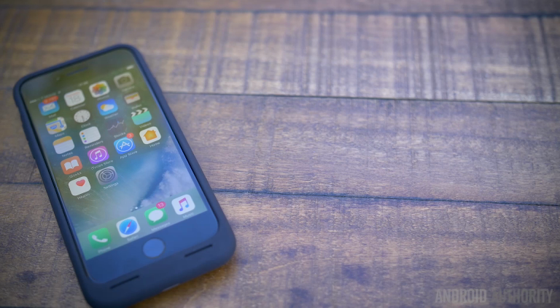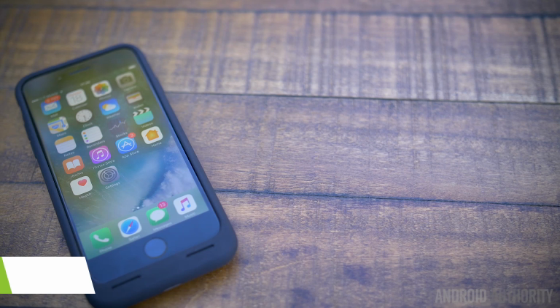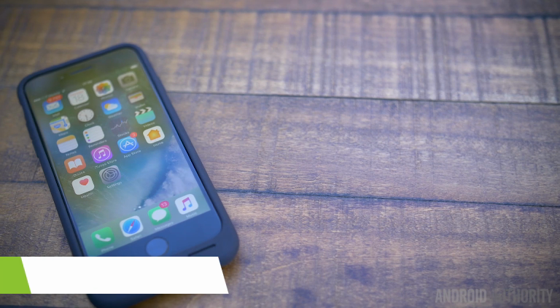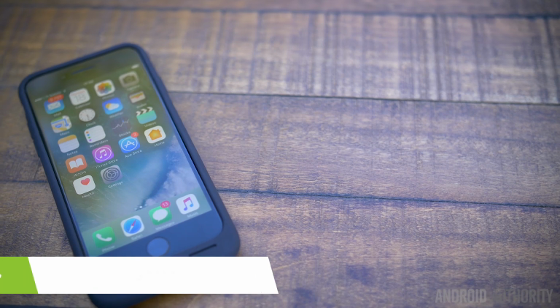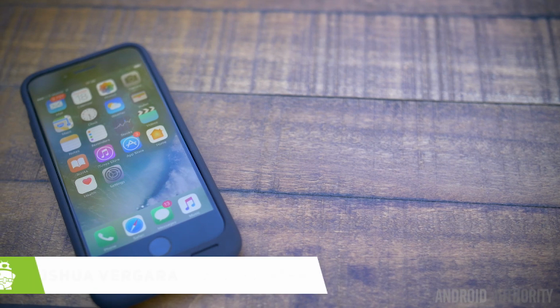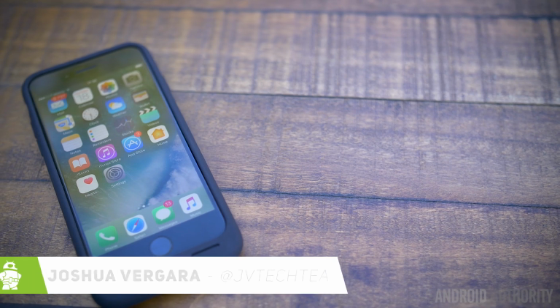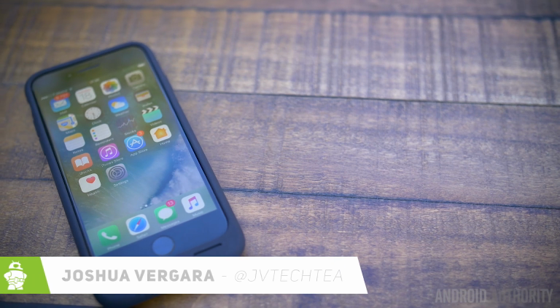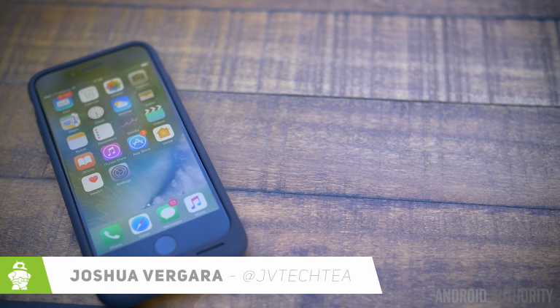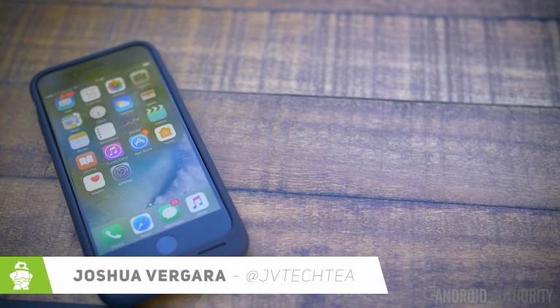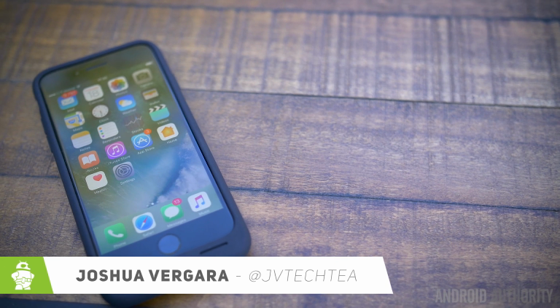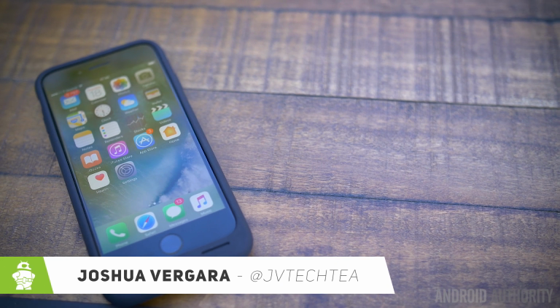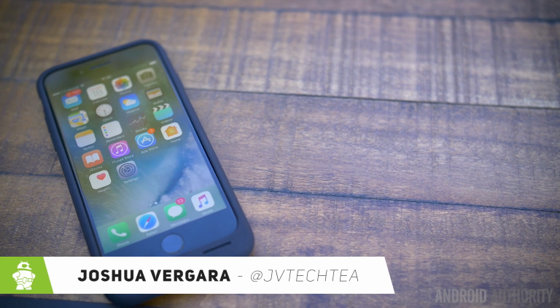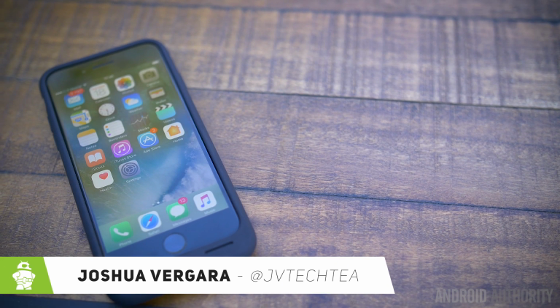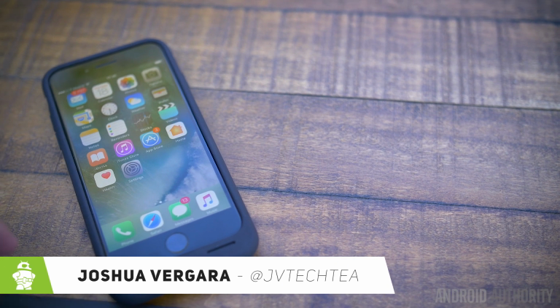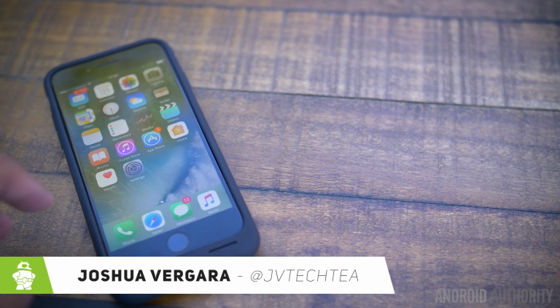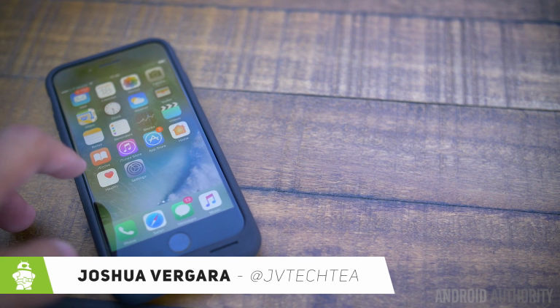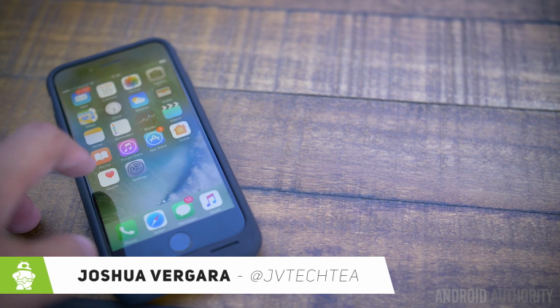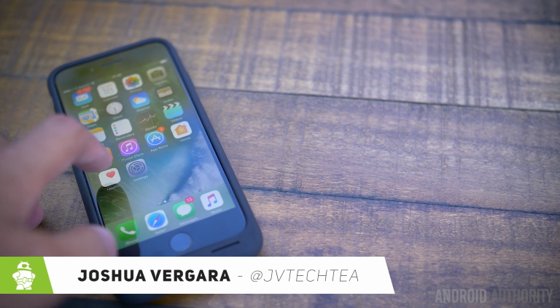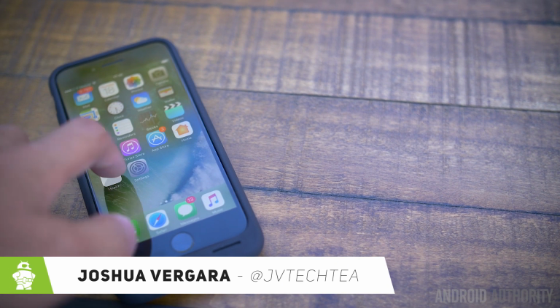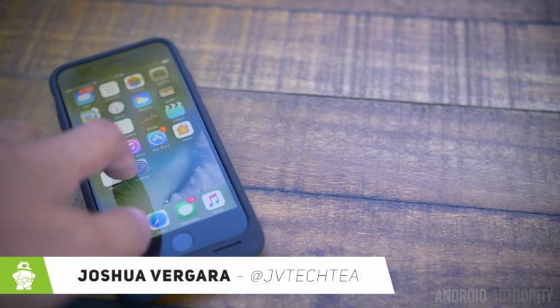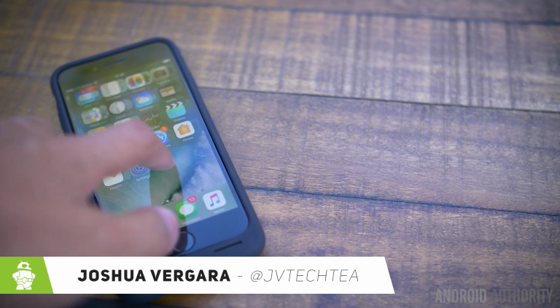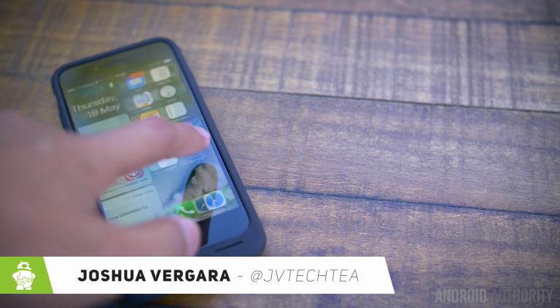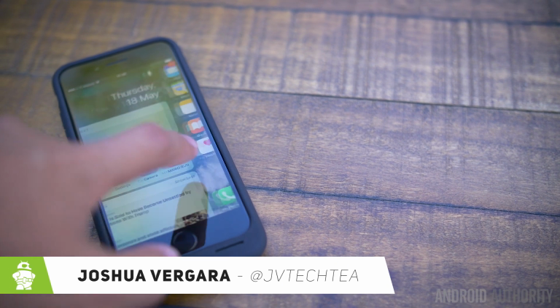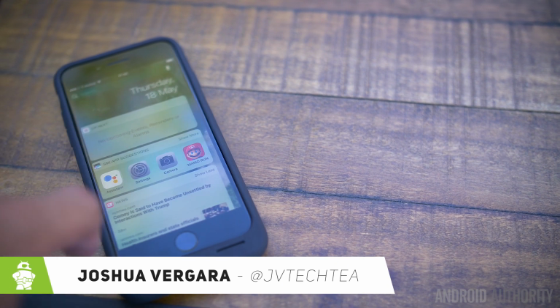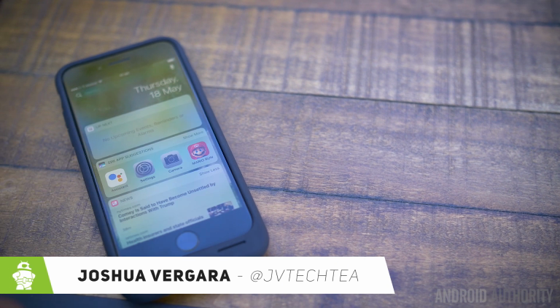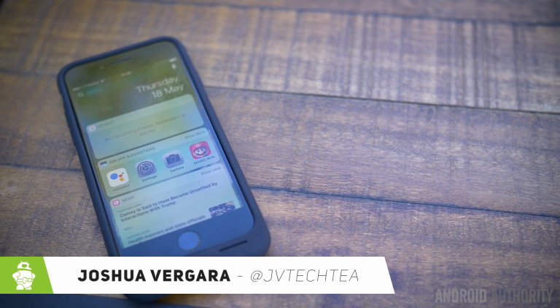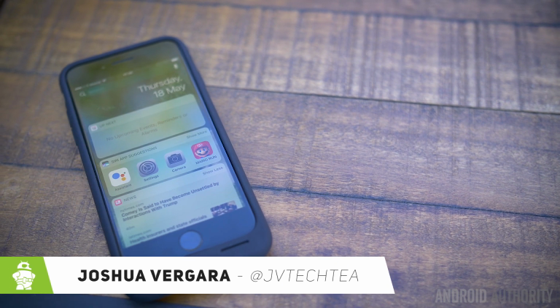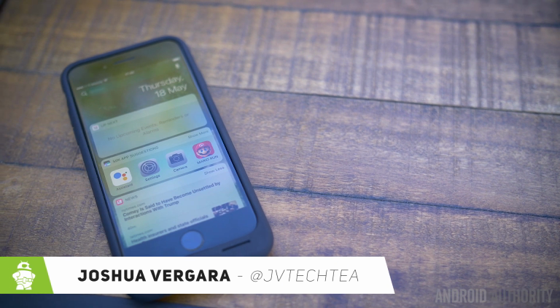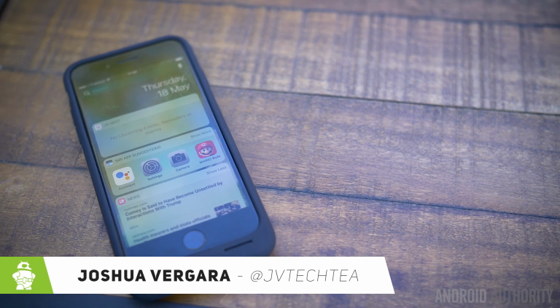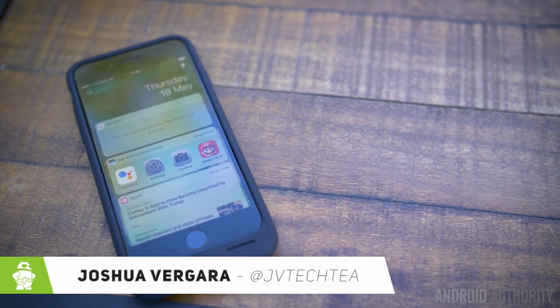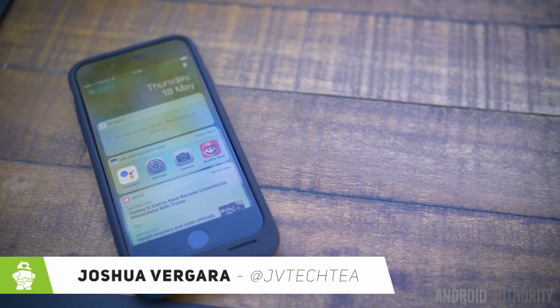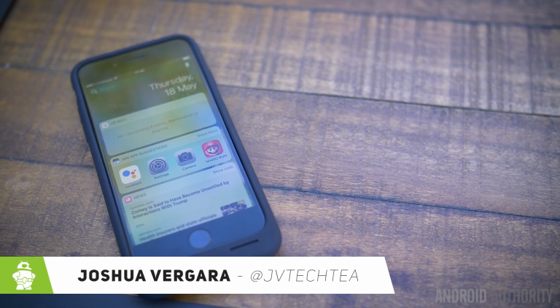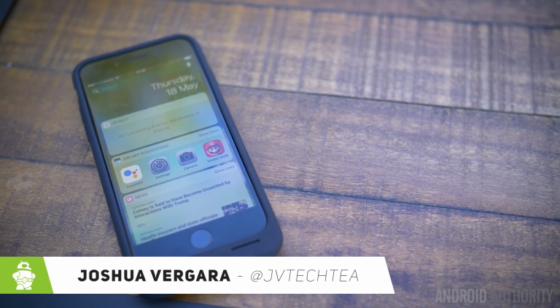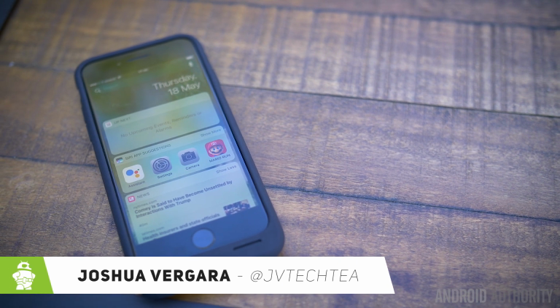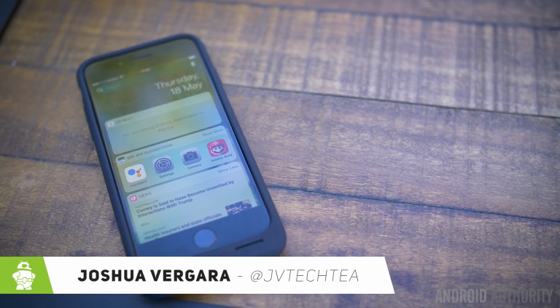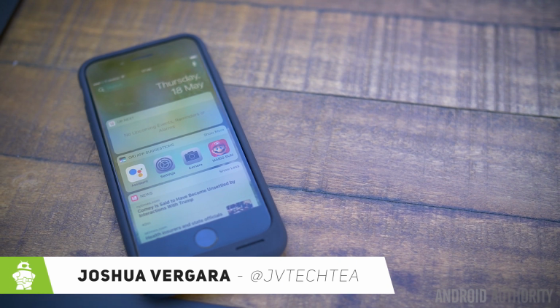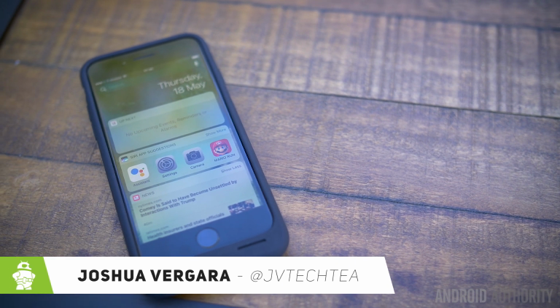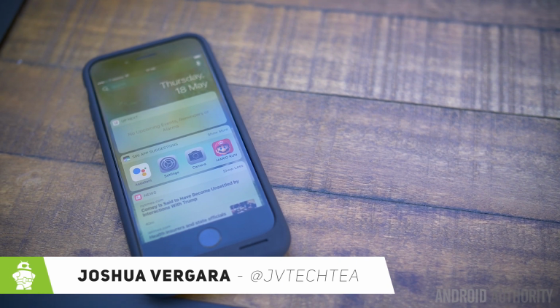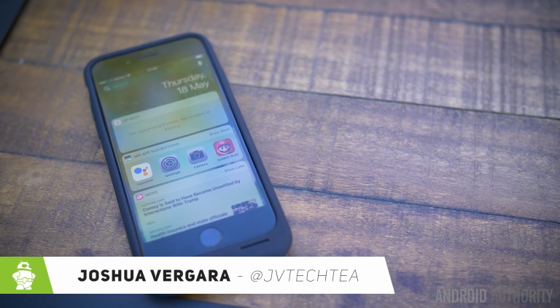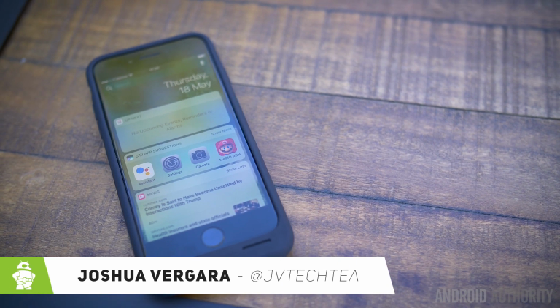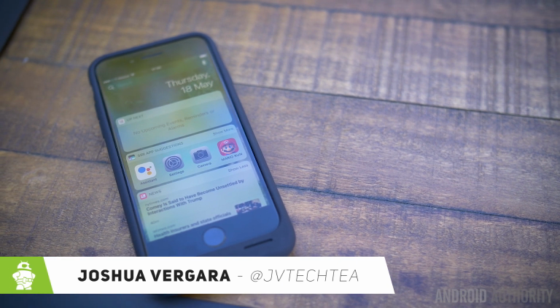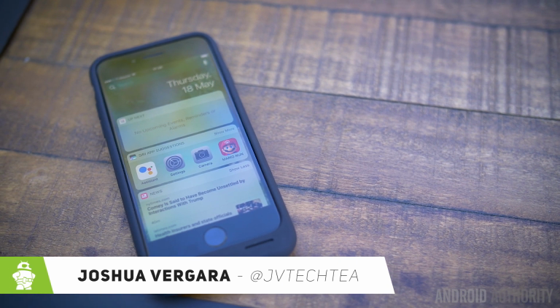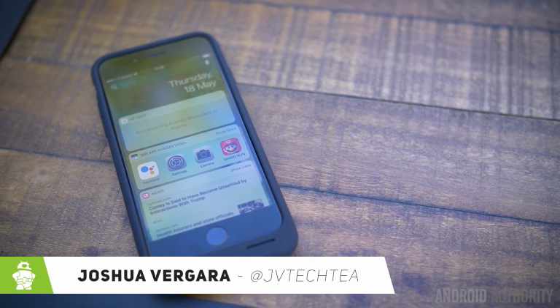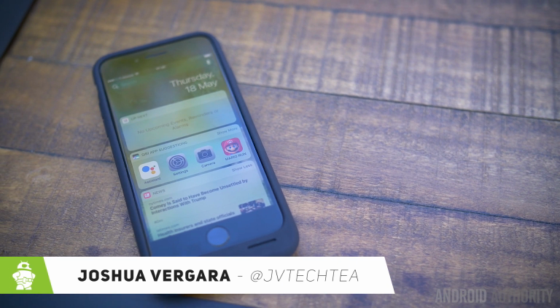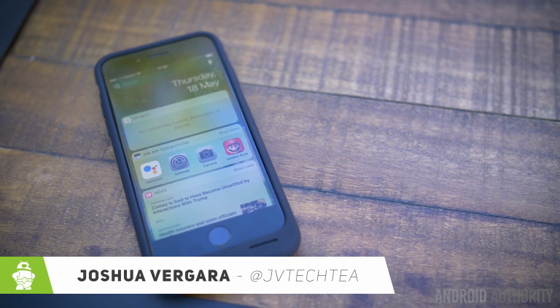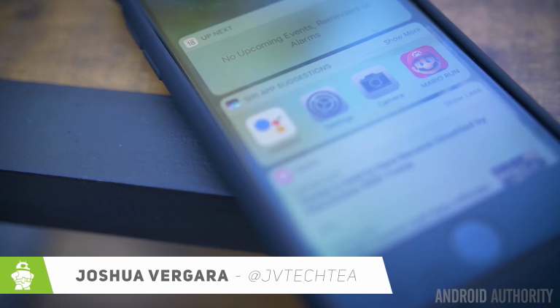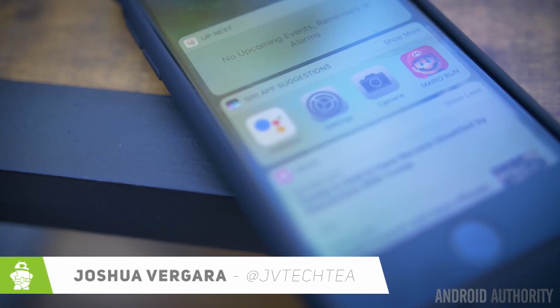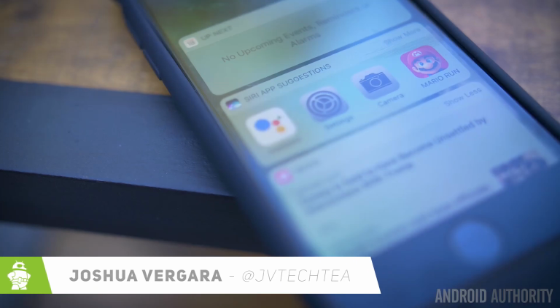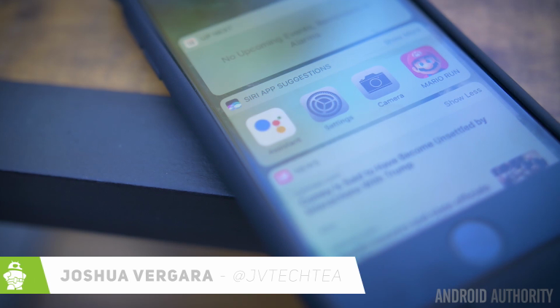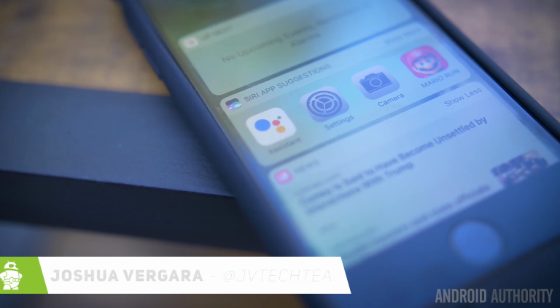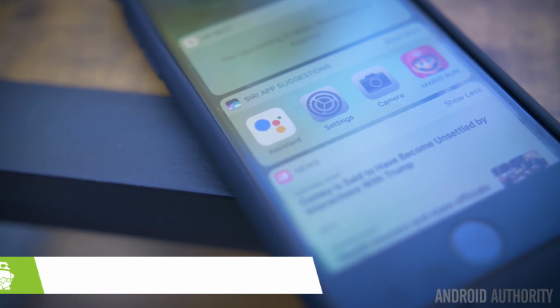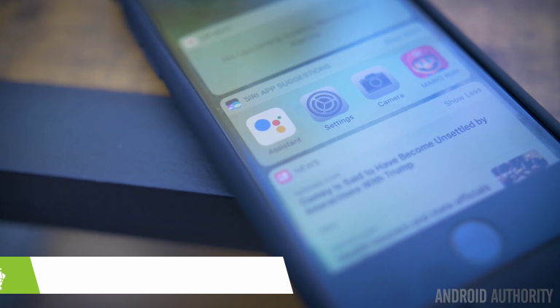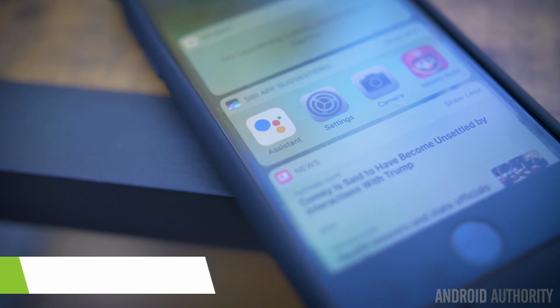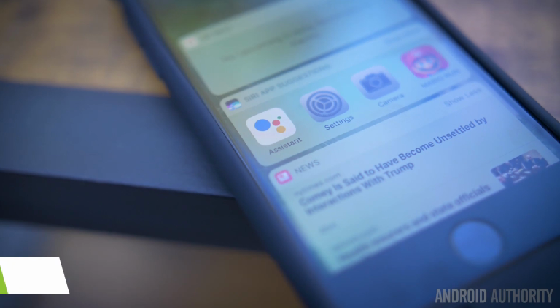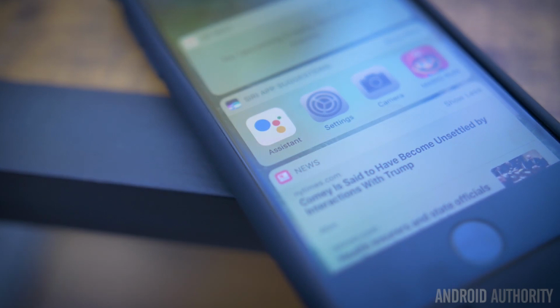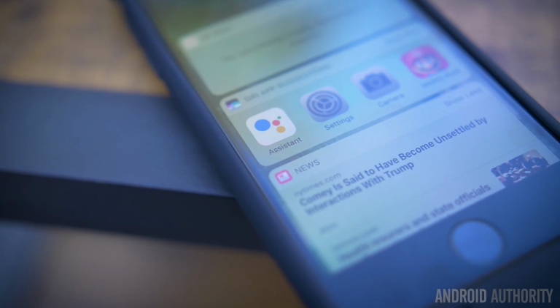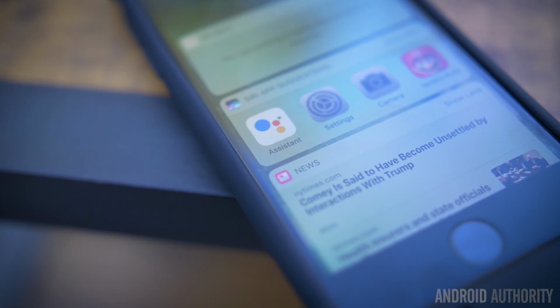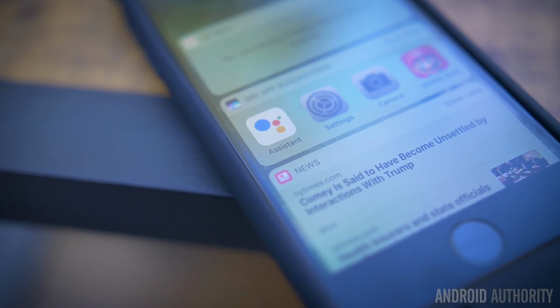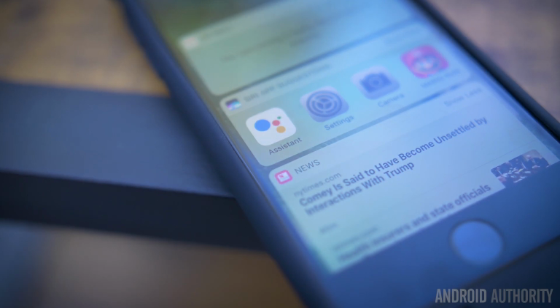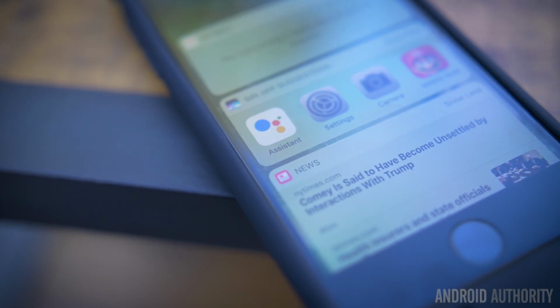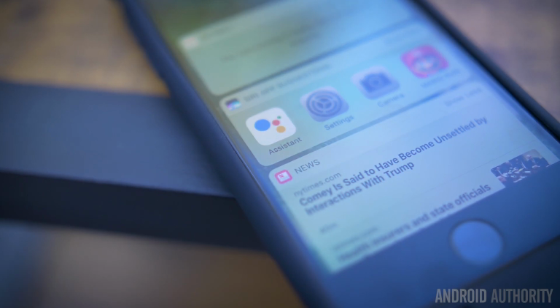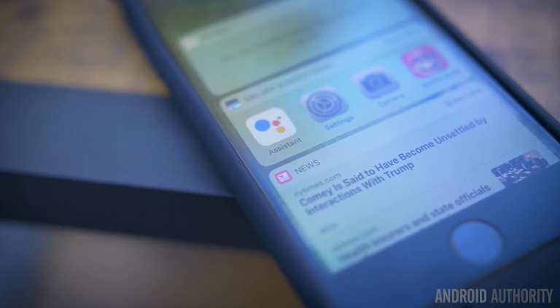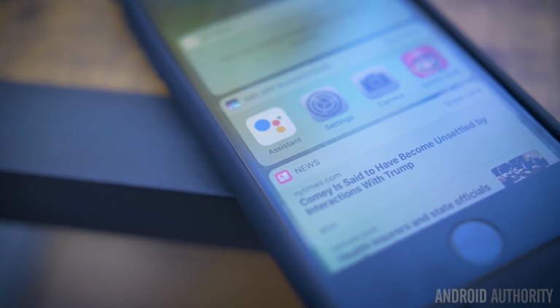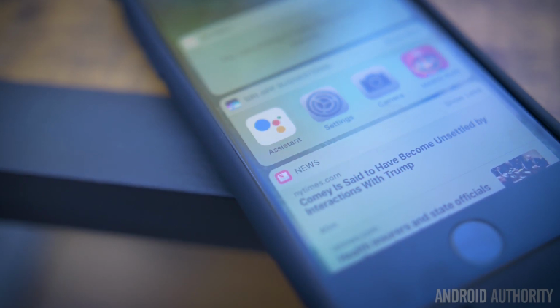iPhone users rejoice, at least if you hate Siri, because it's Joshua Vergara — what's going on everybody — and Google Assistant is now on iOS.